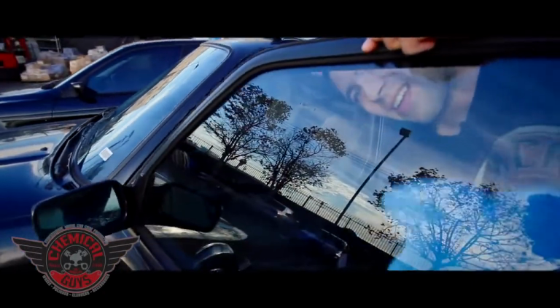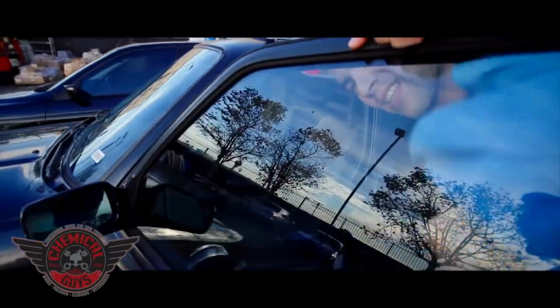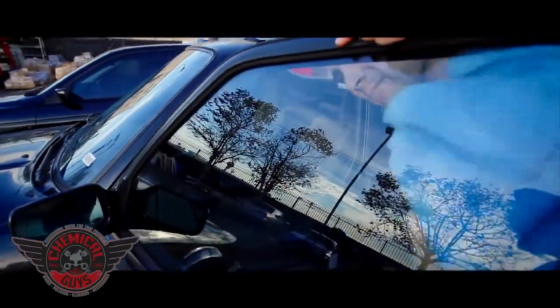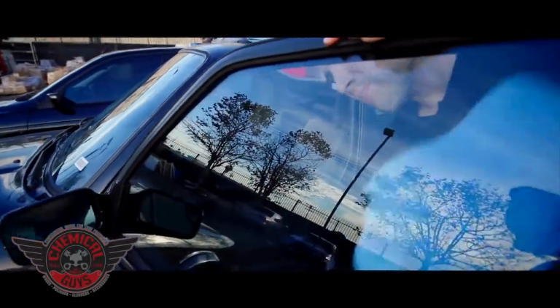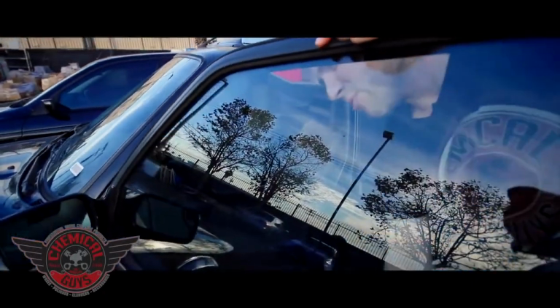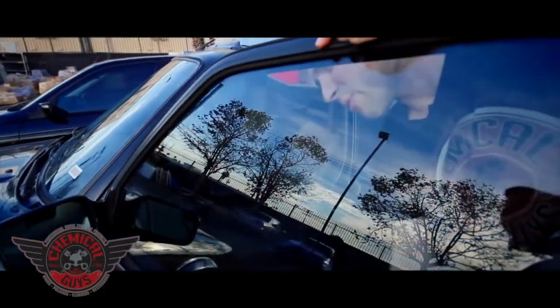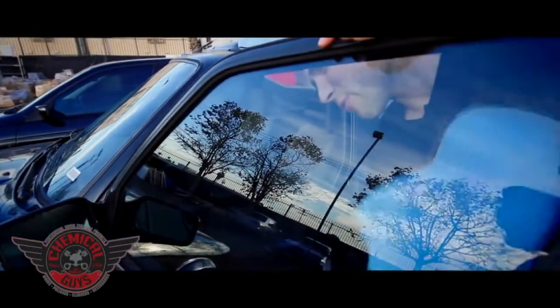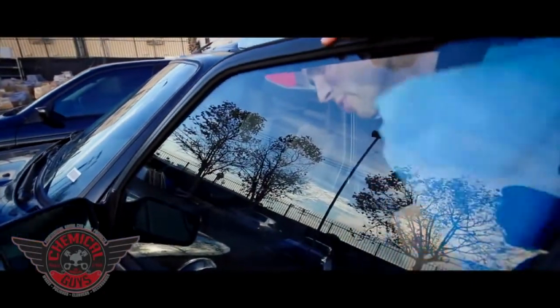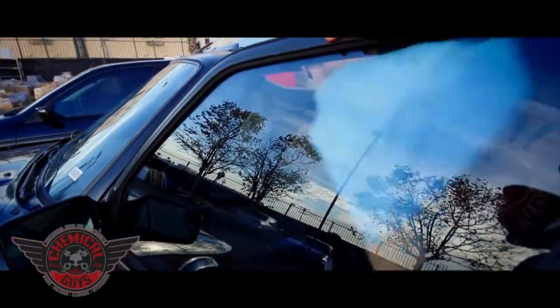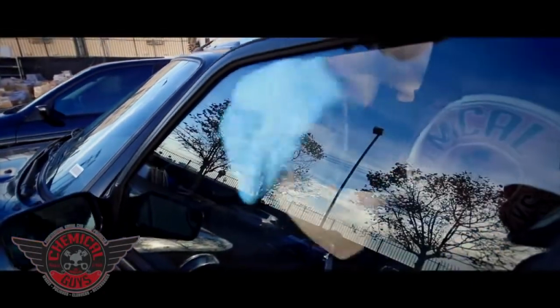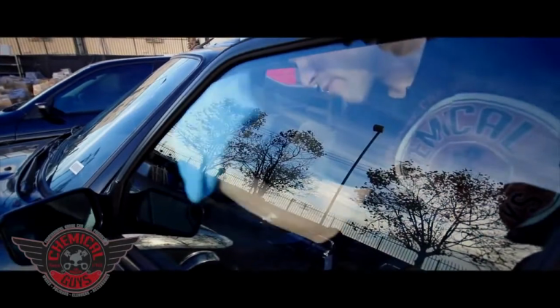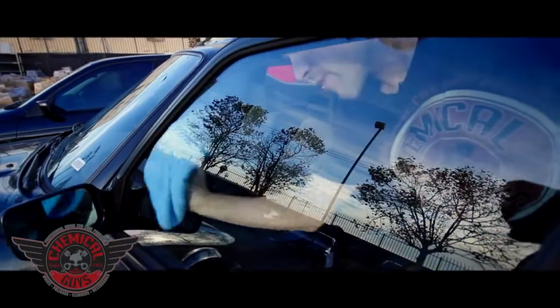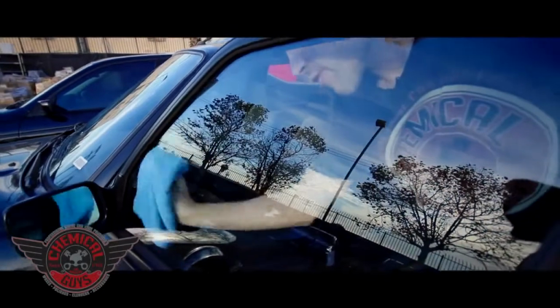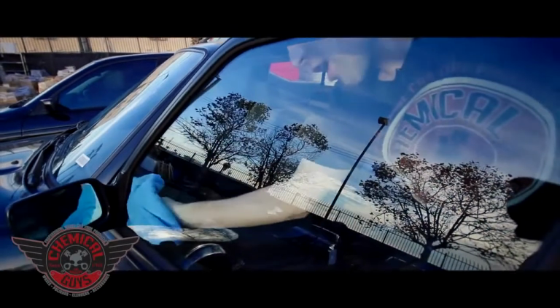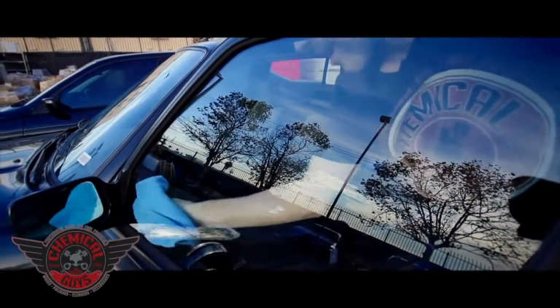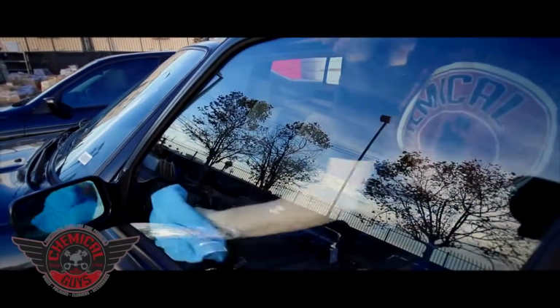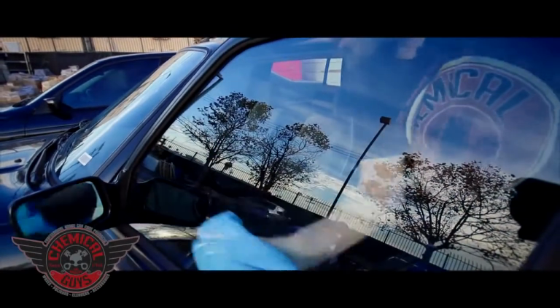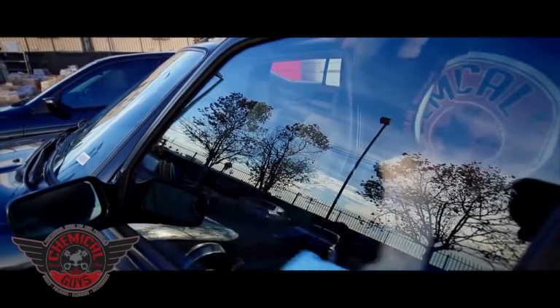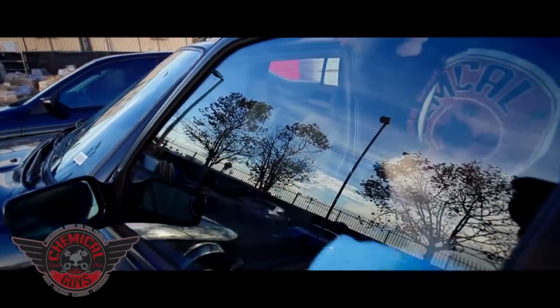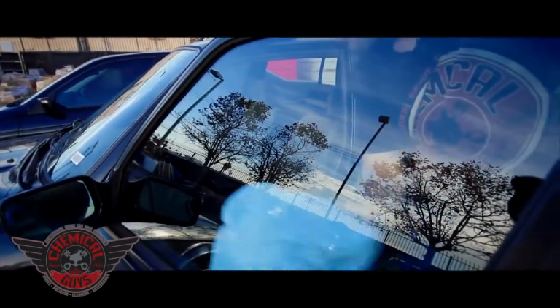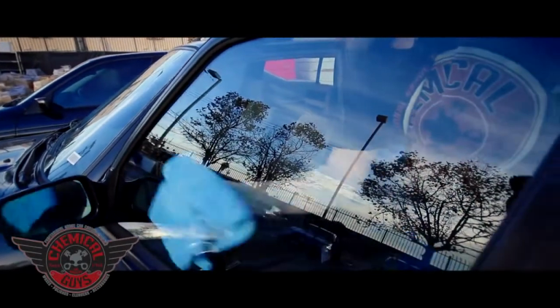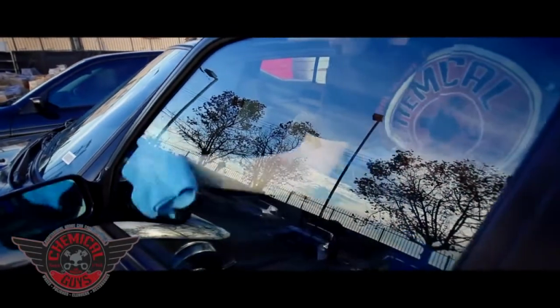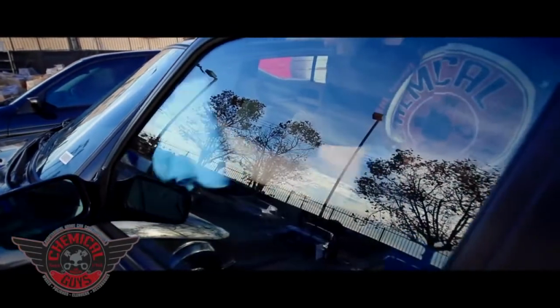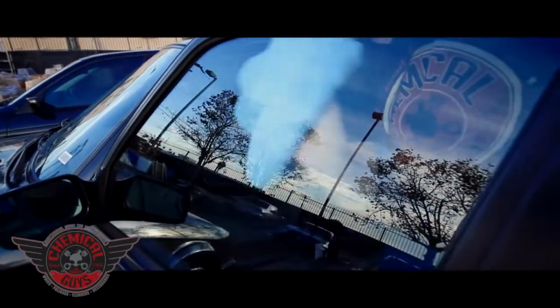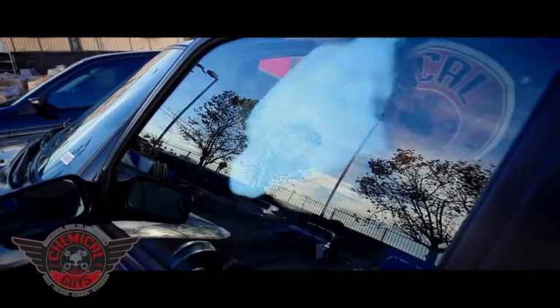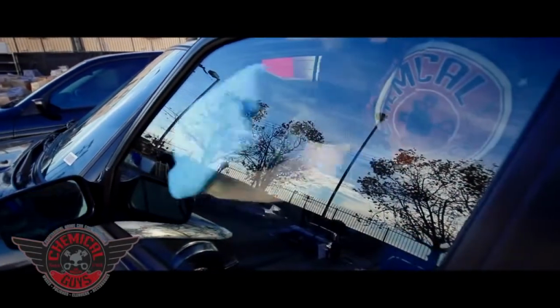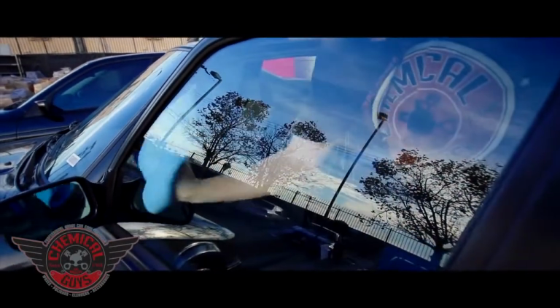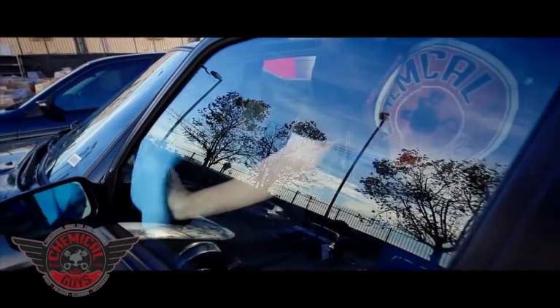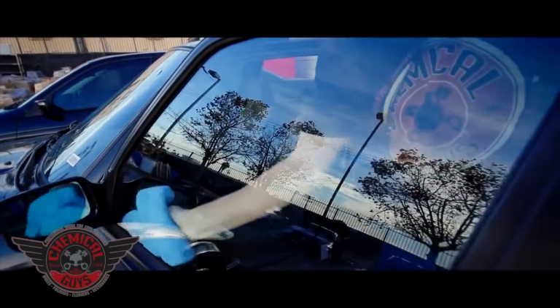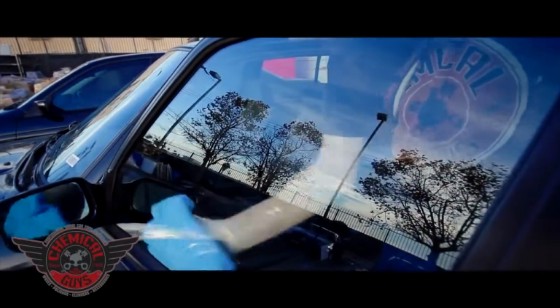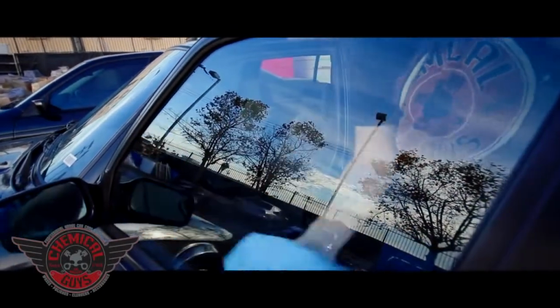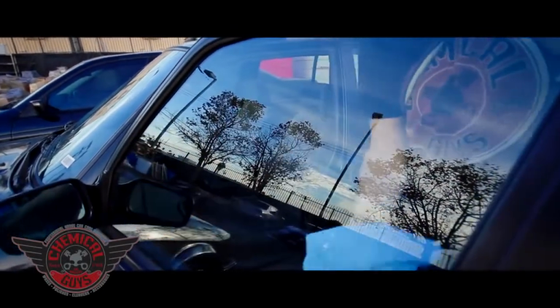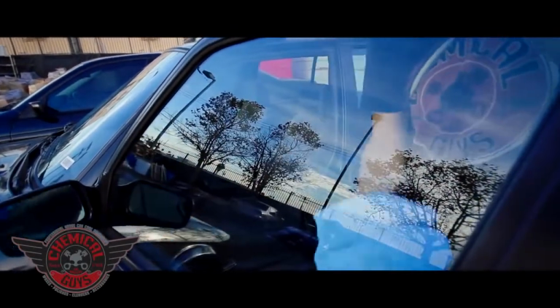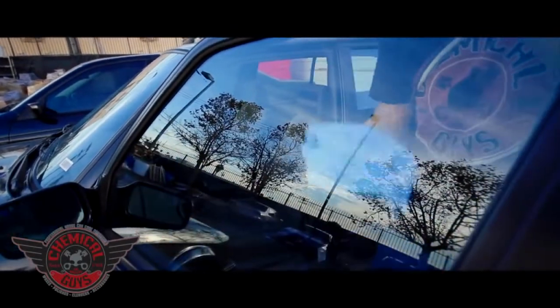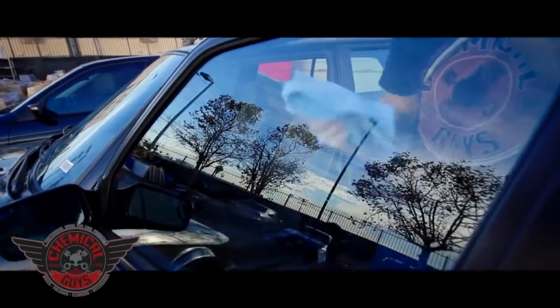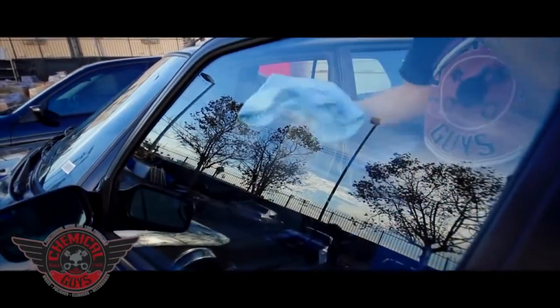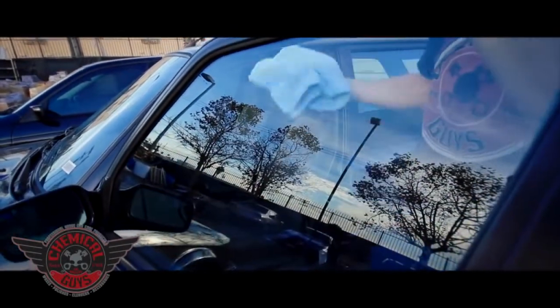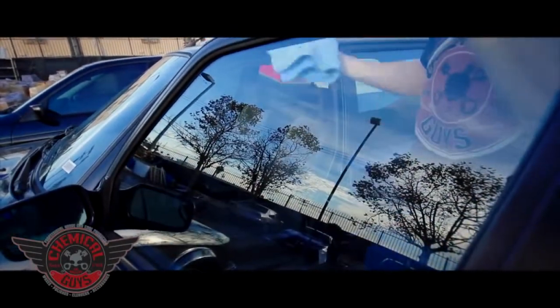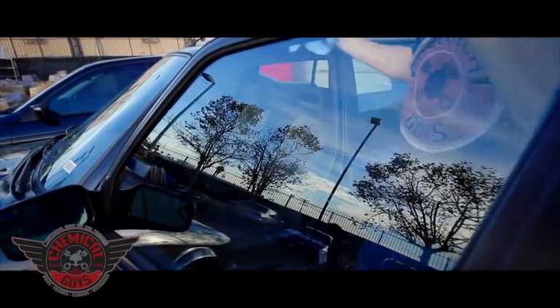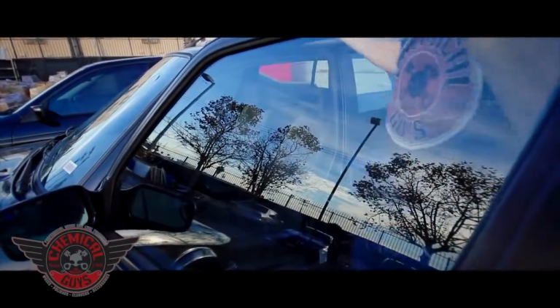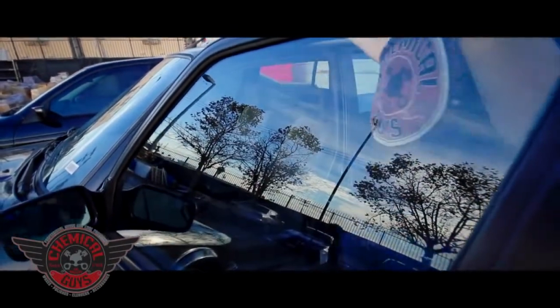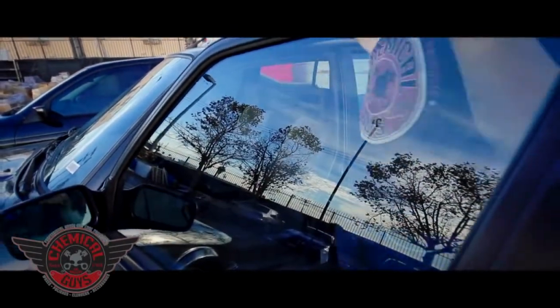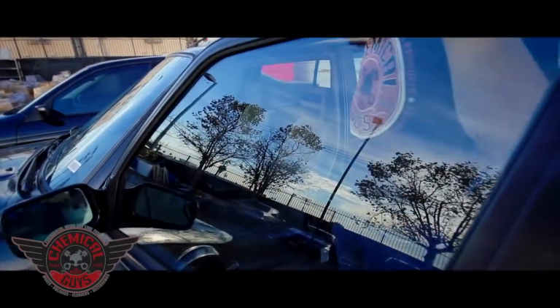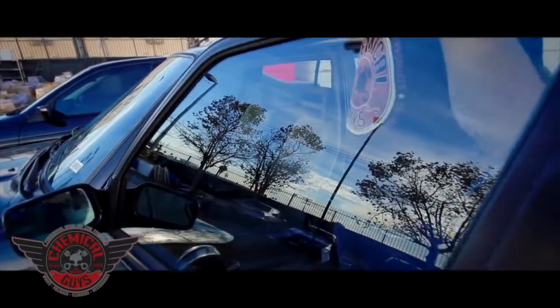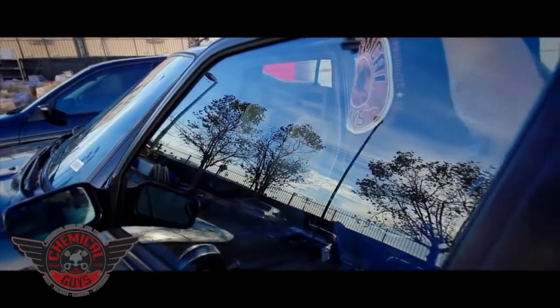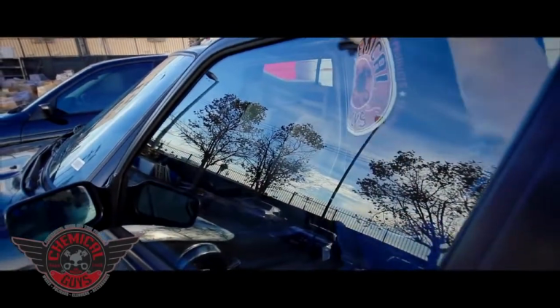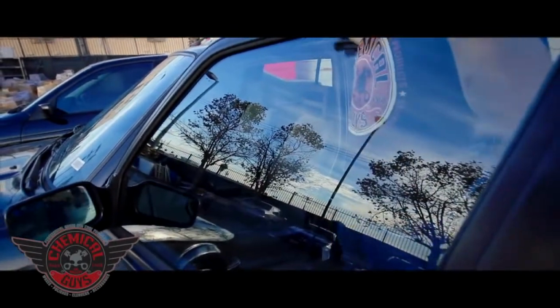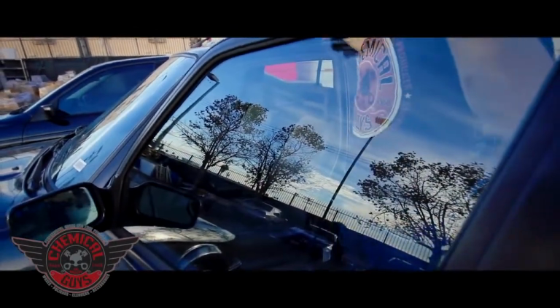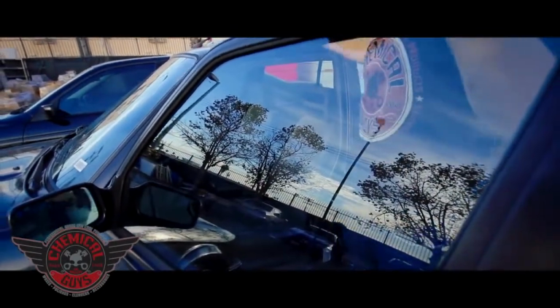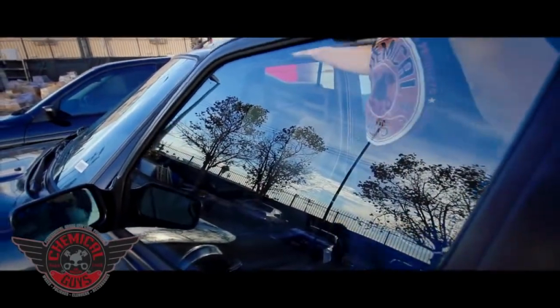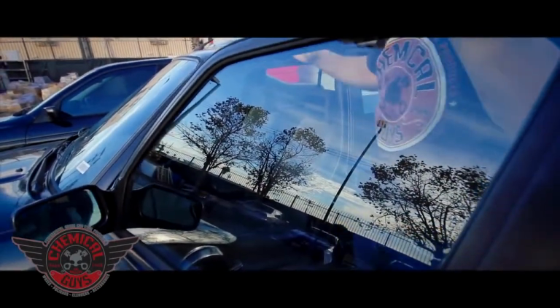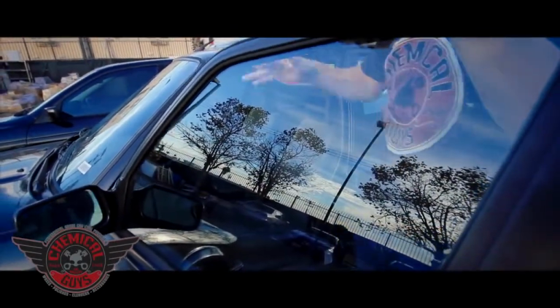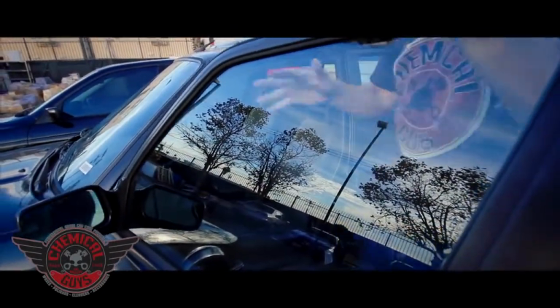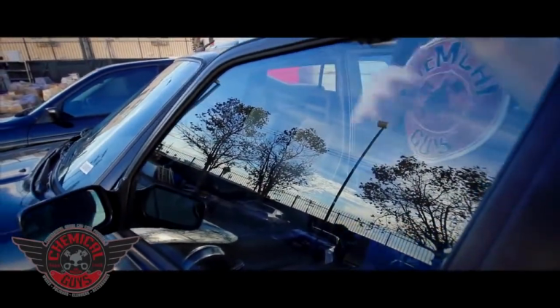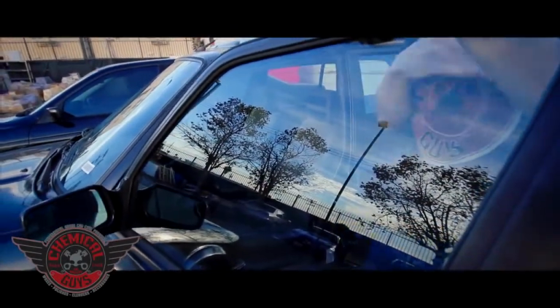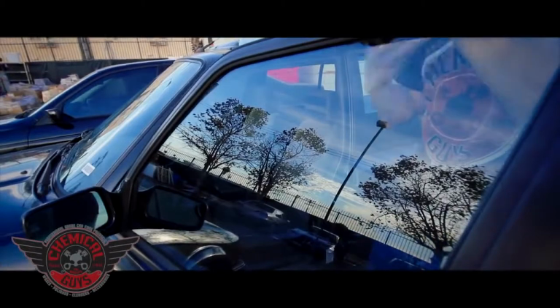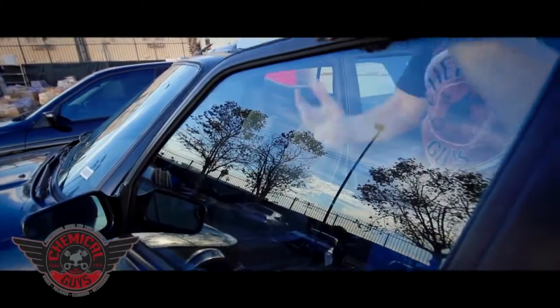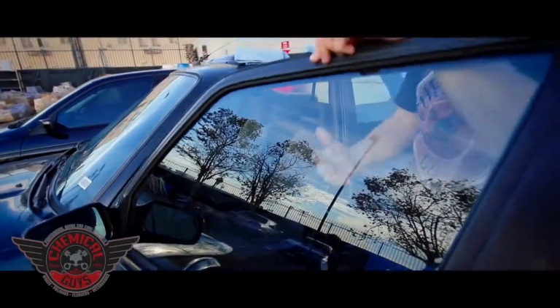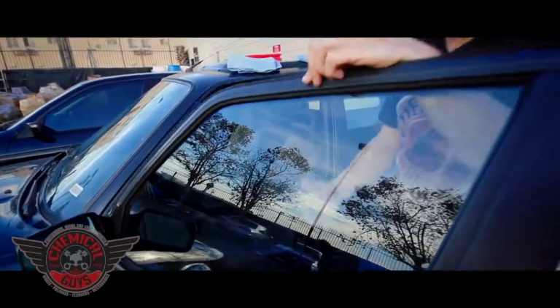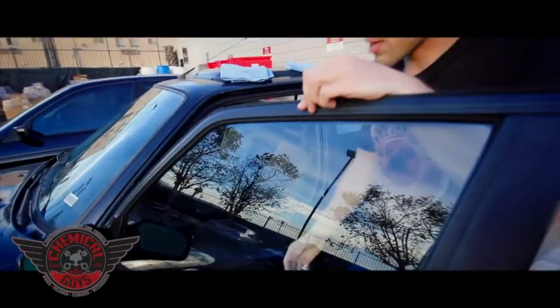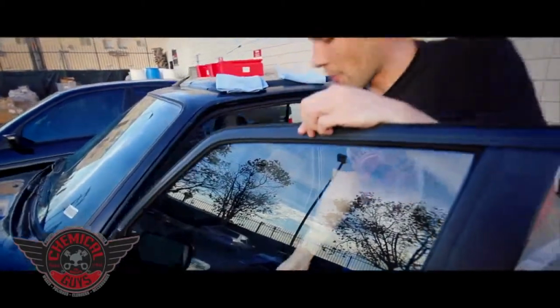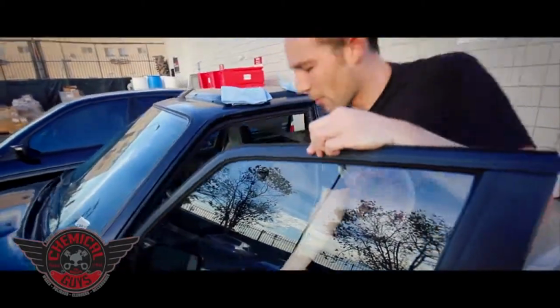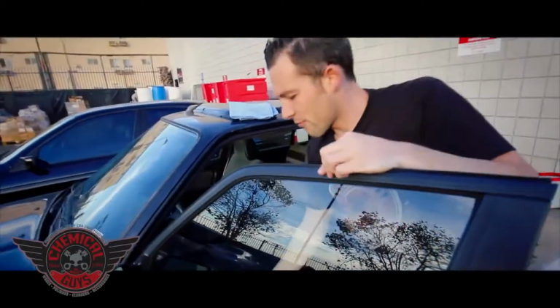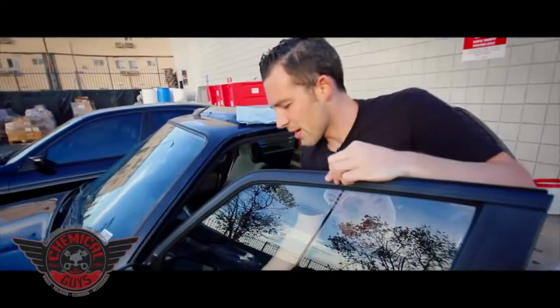It's a beautiful streak-free shine. Signature Series Glass Cleaner does a great job of breaking down all the dirt and debris to make sure it always comes out perfect.